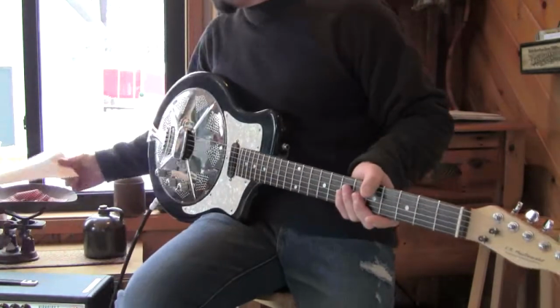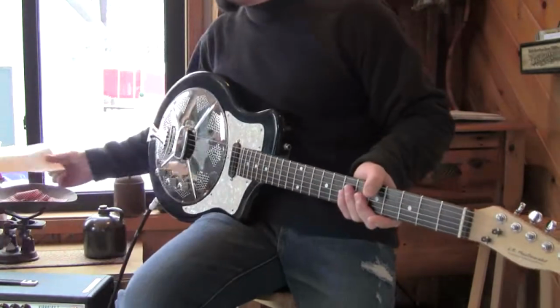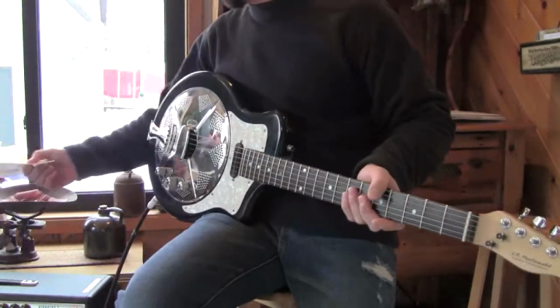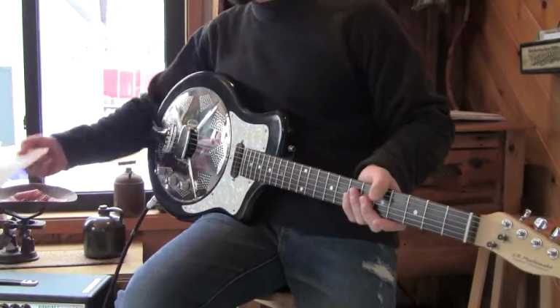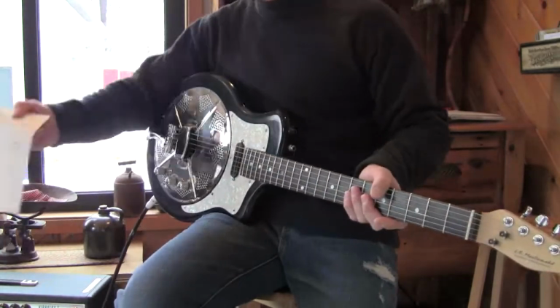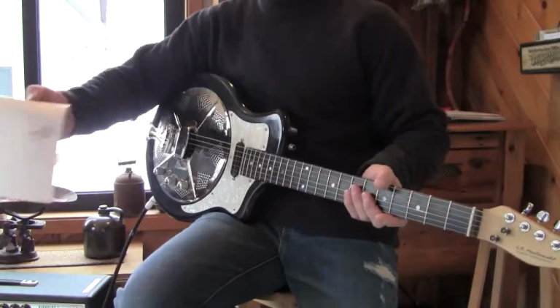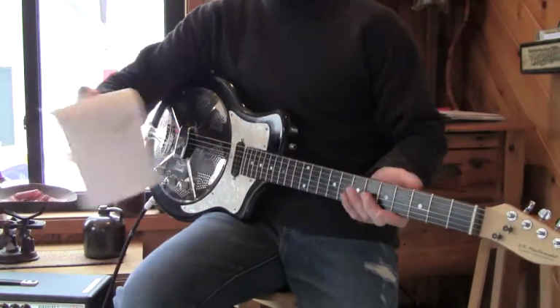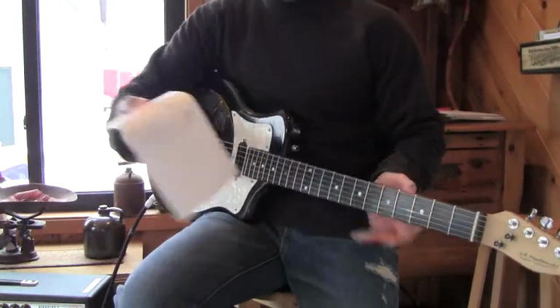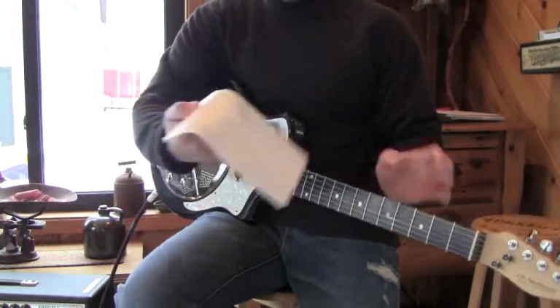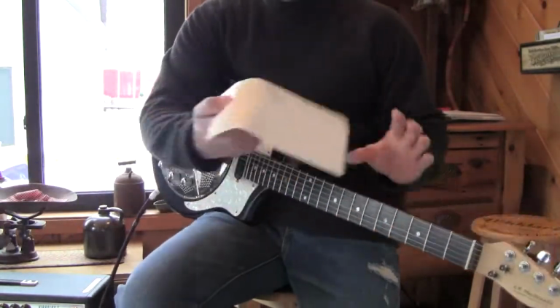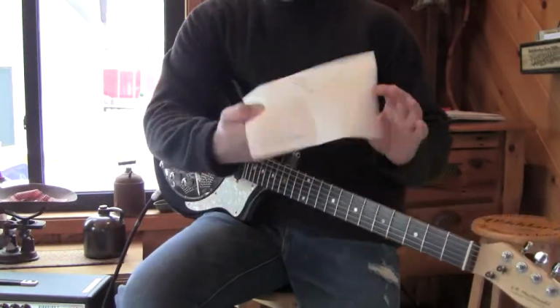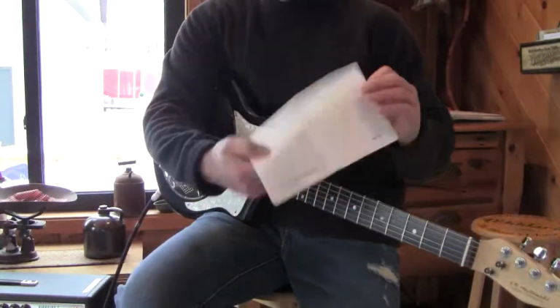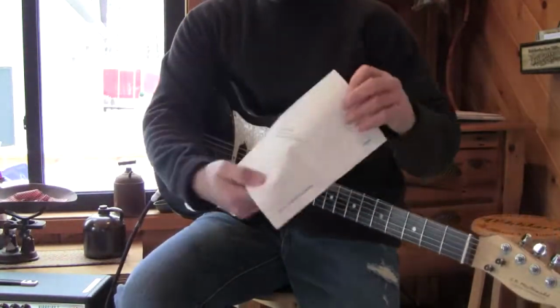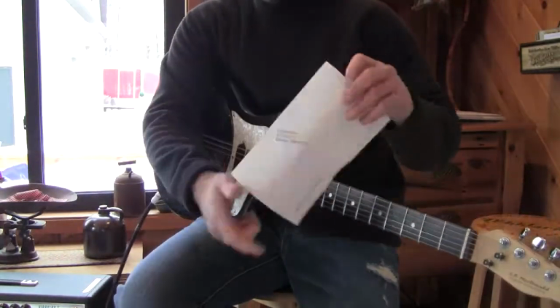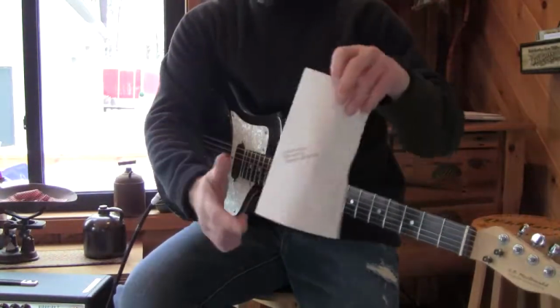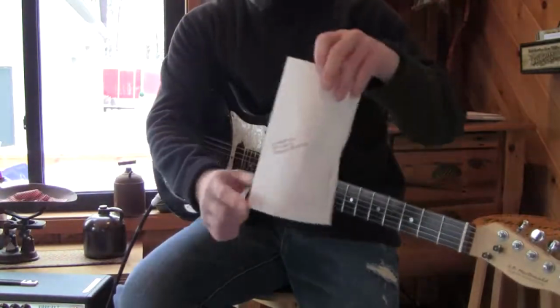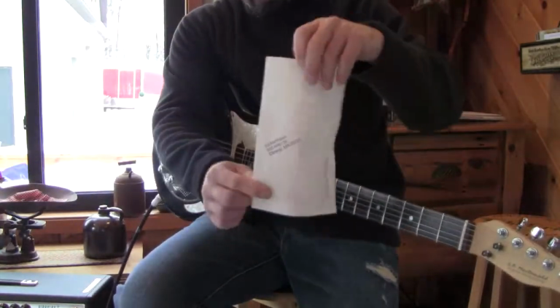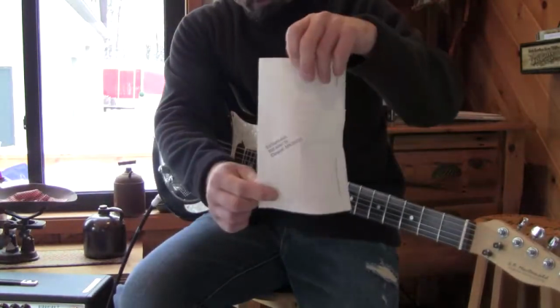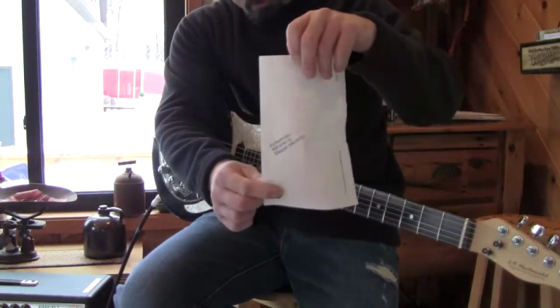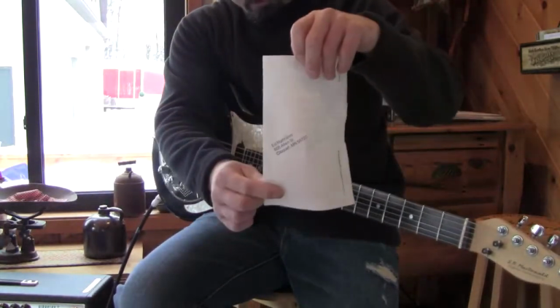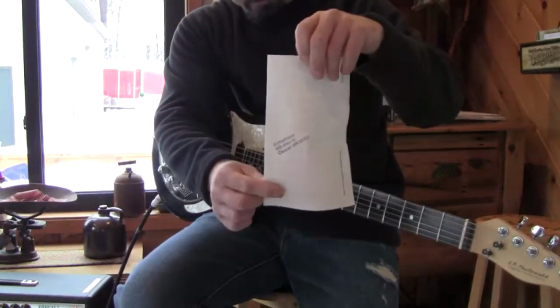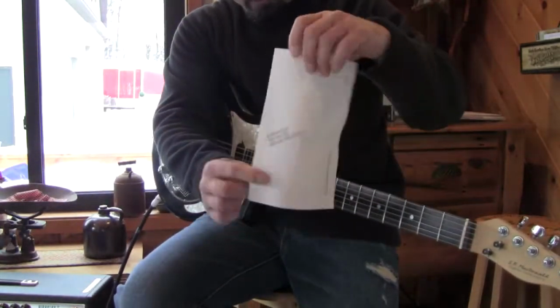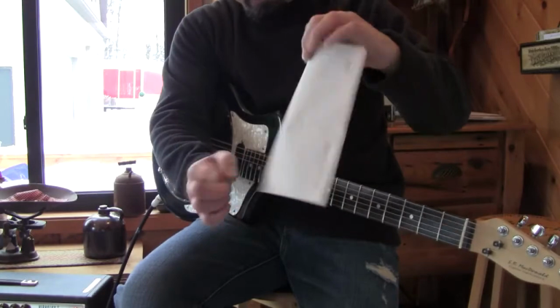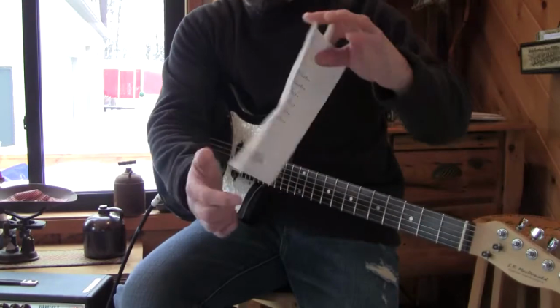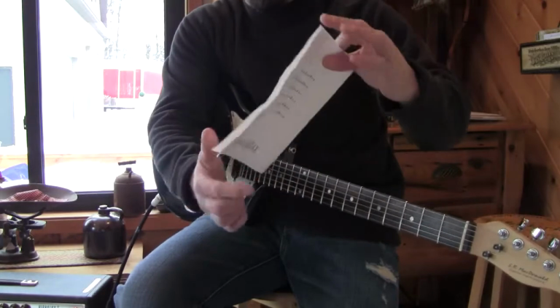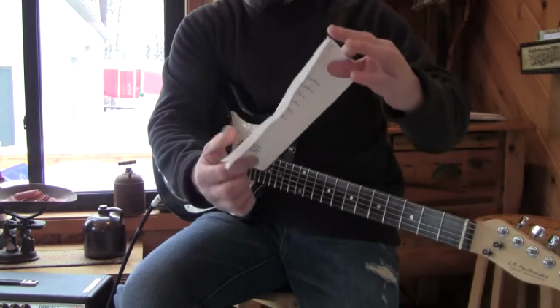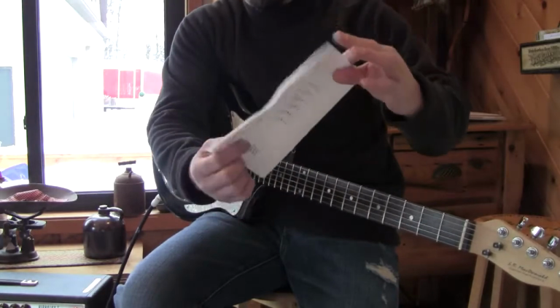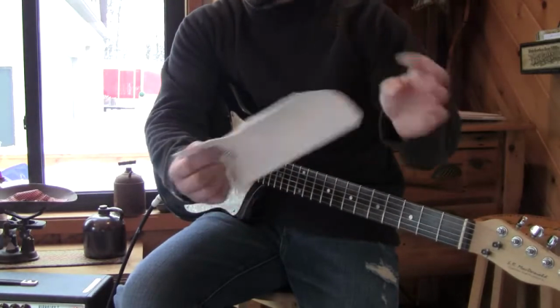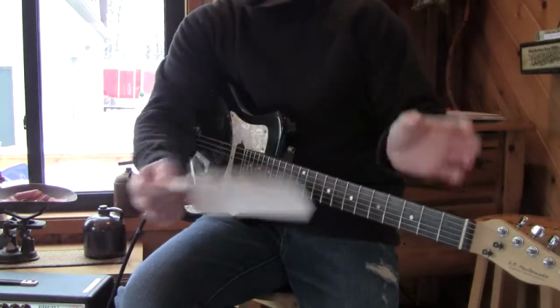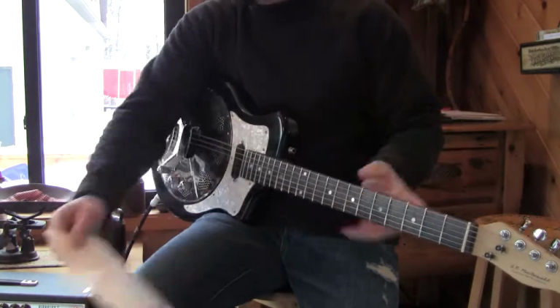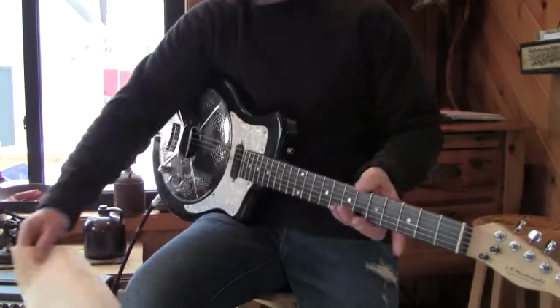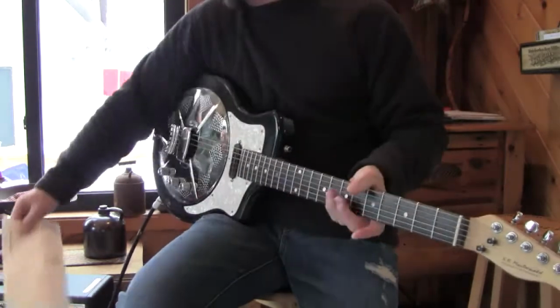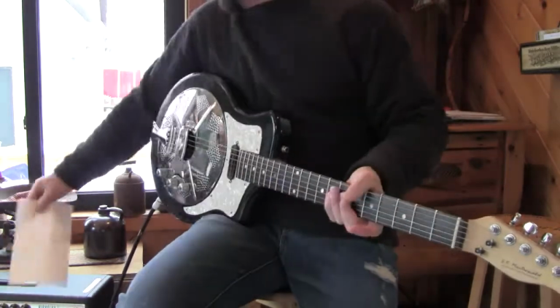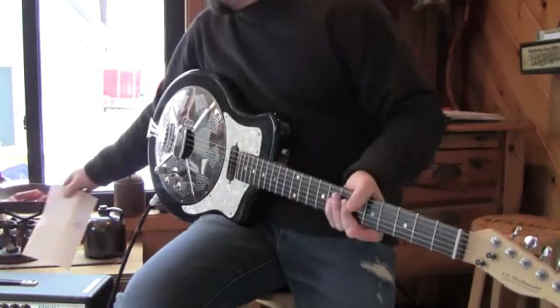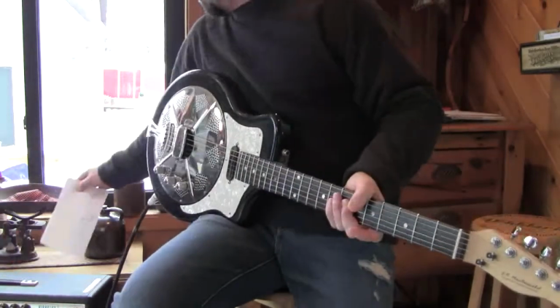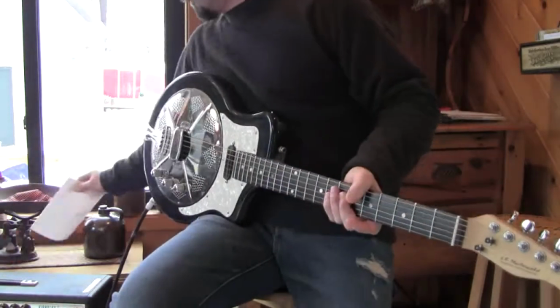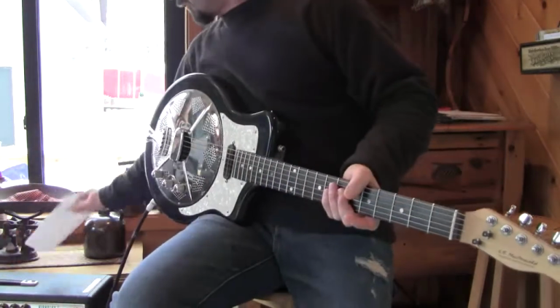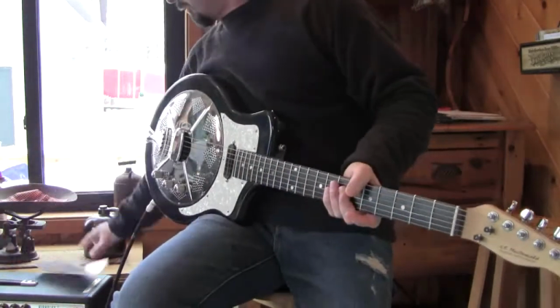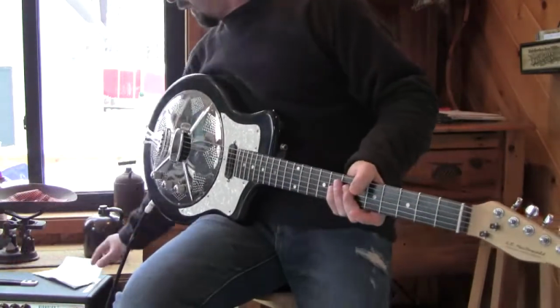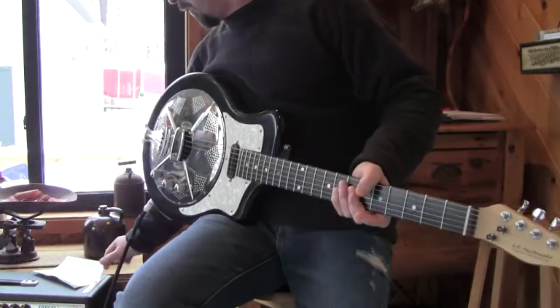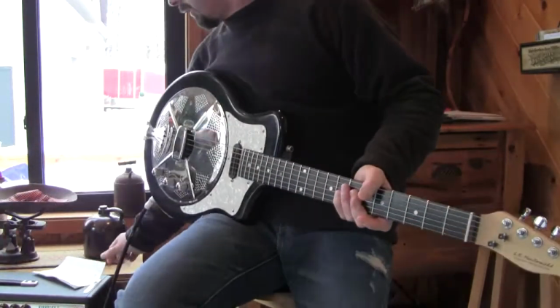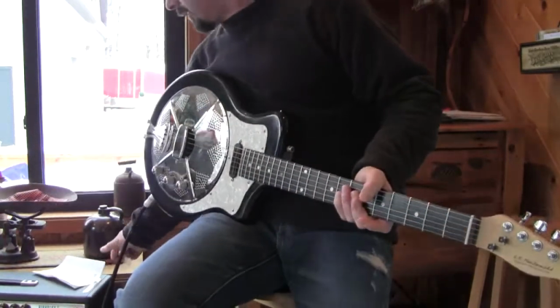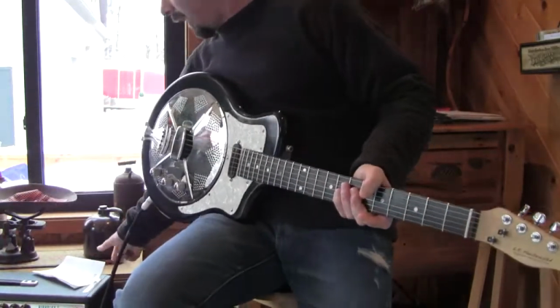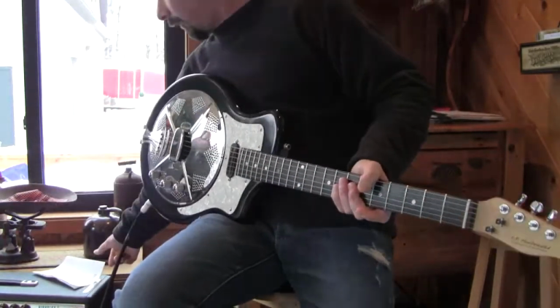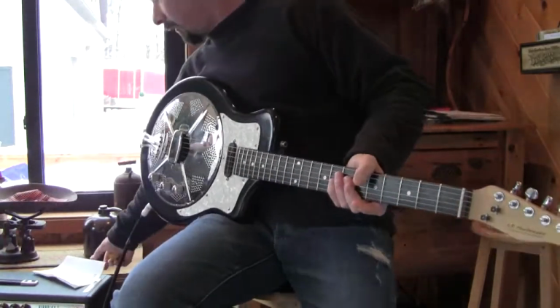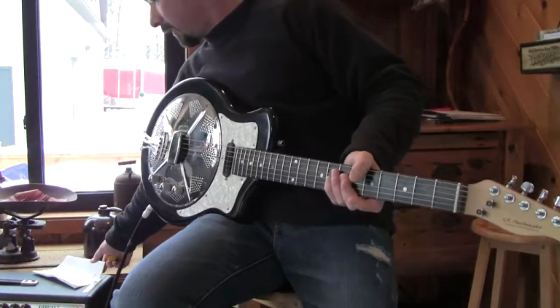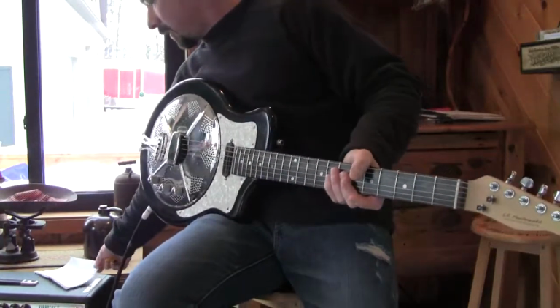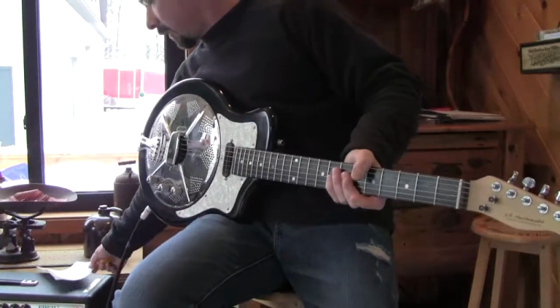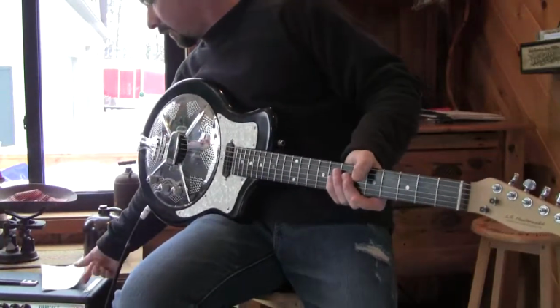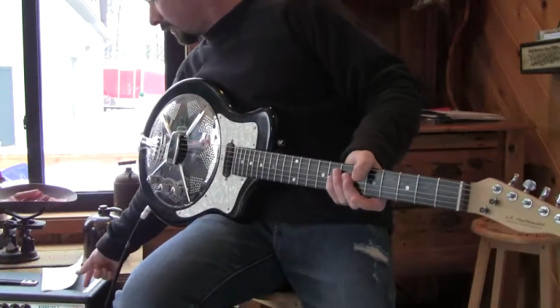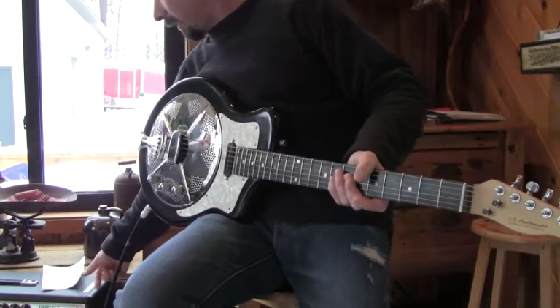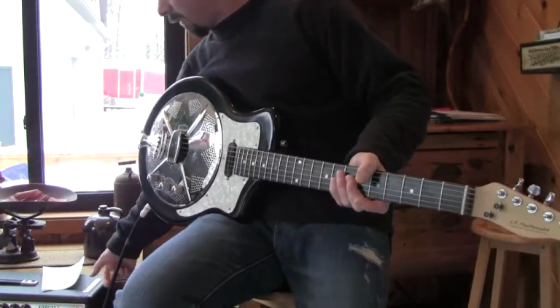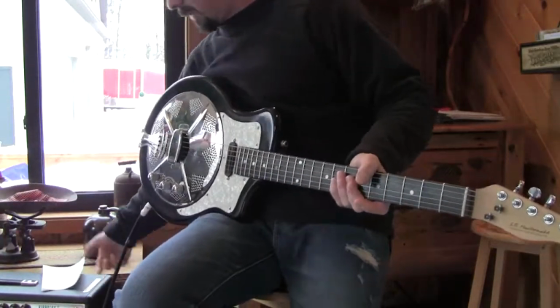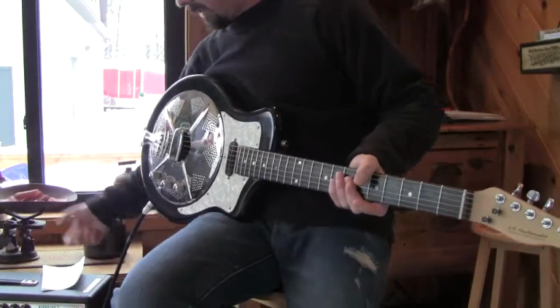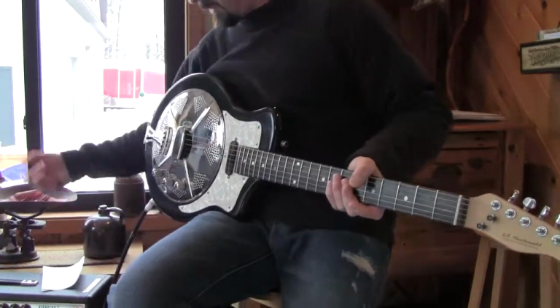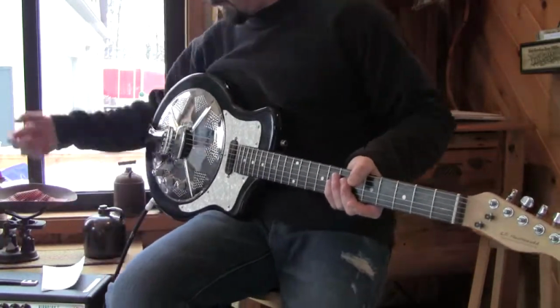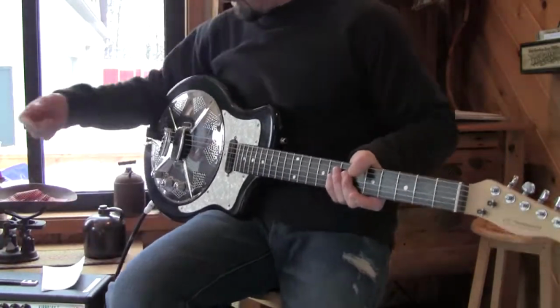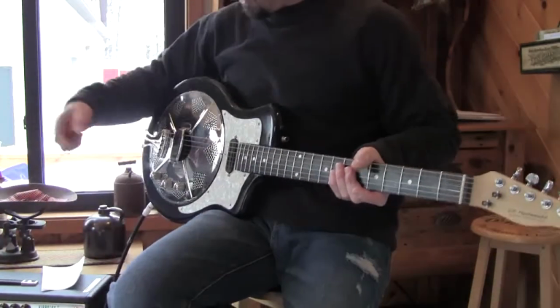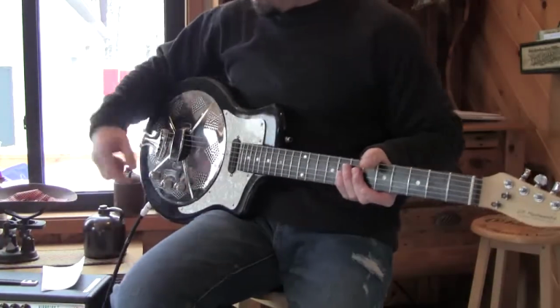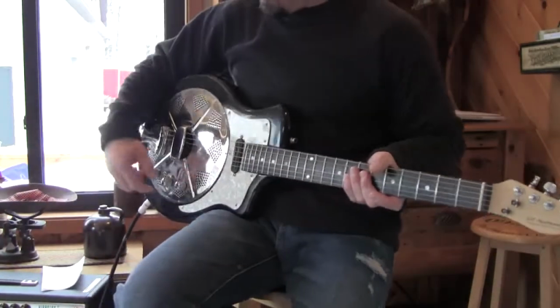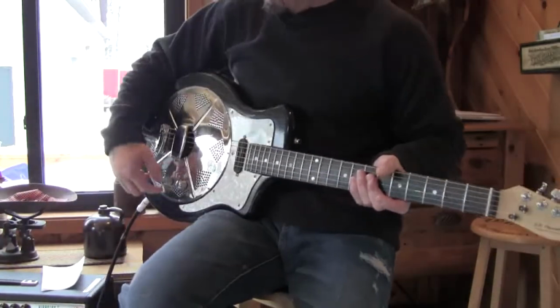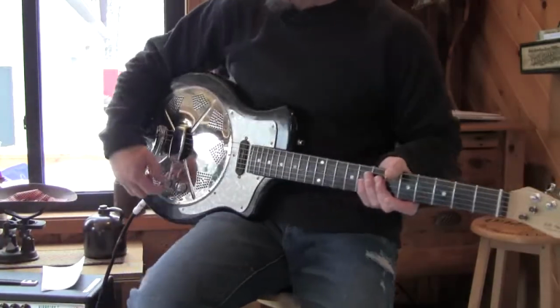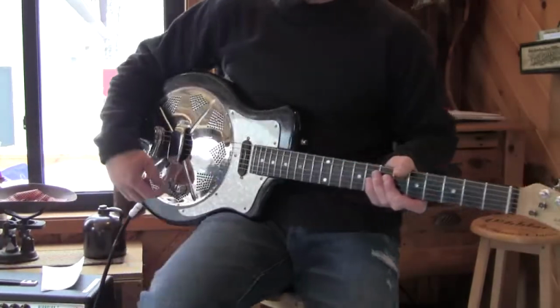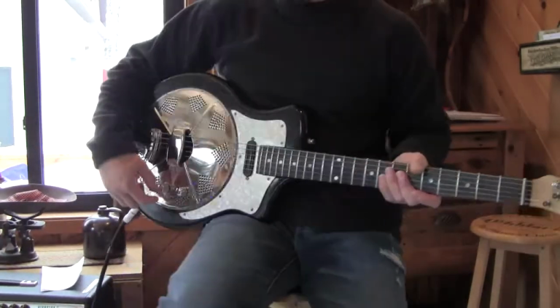It even has my old address from when I first moved here. This has been my own guitar for years. I don't care if it sells — it's pretty neat.